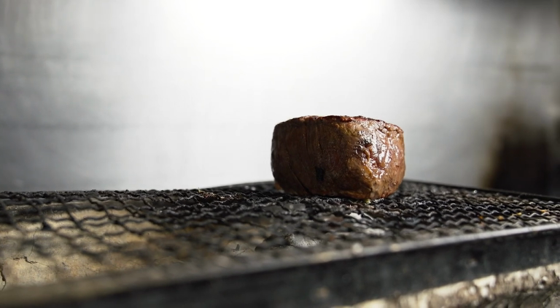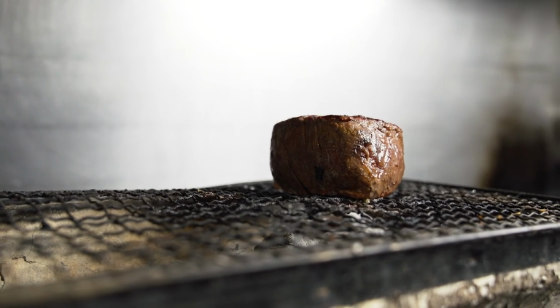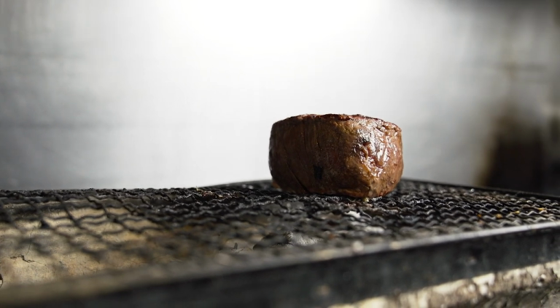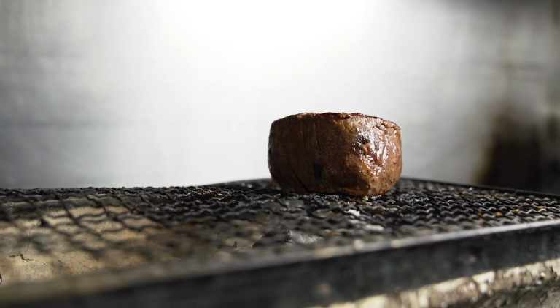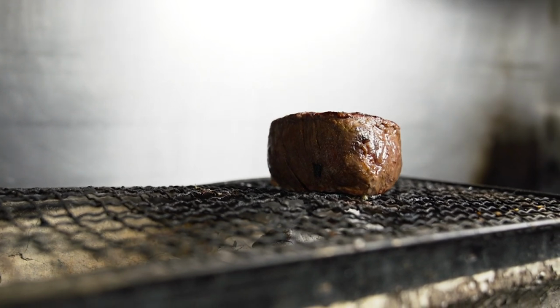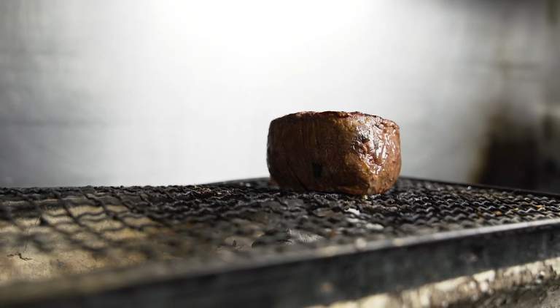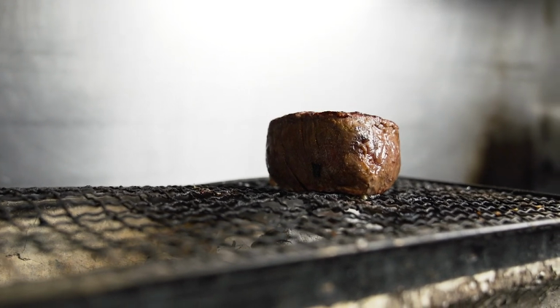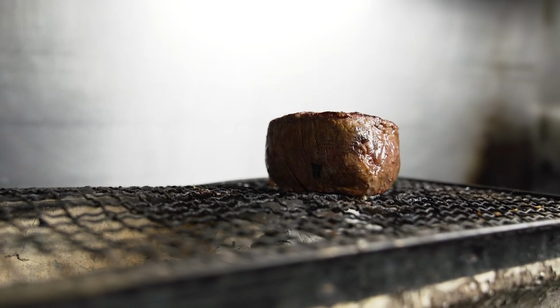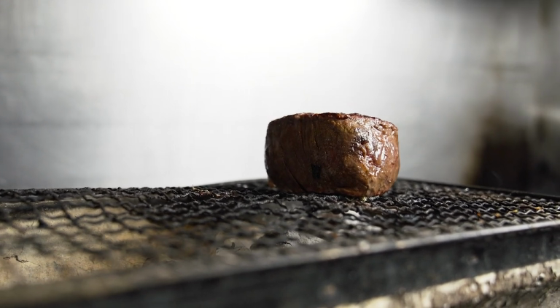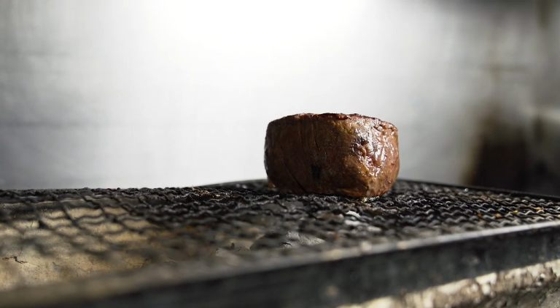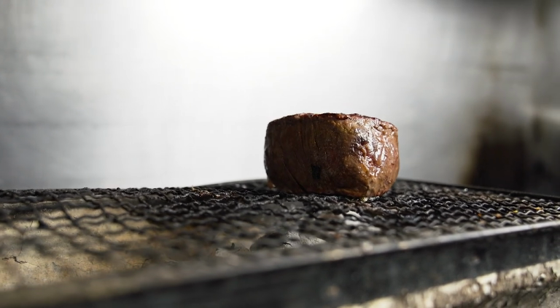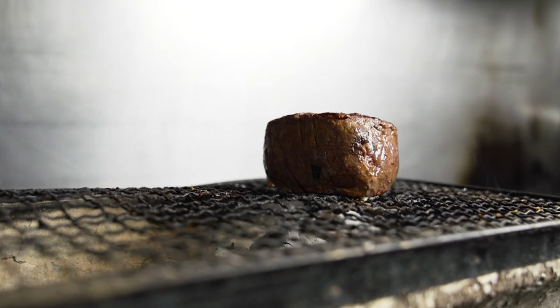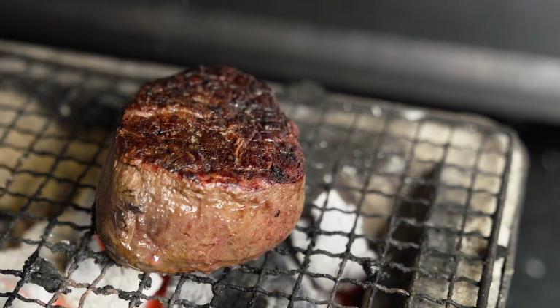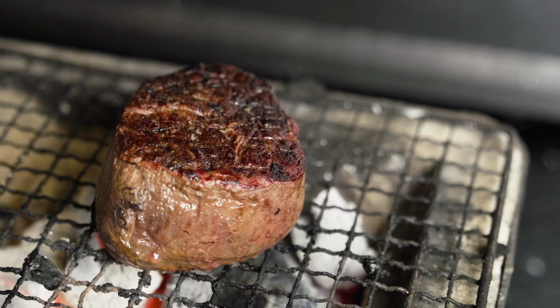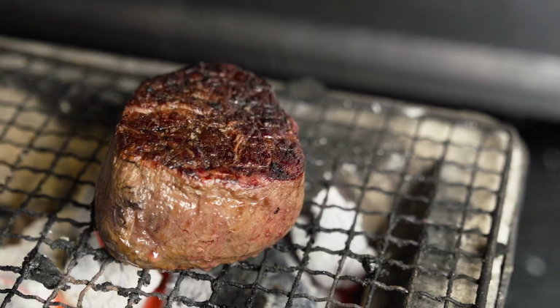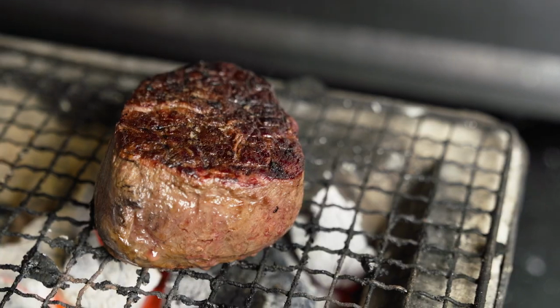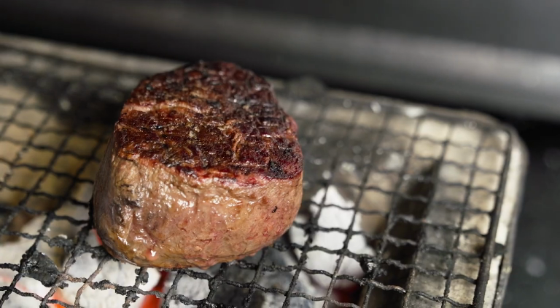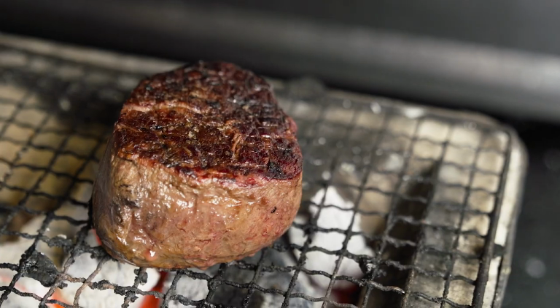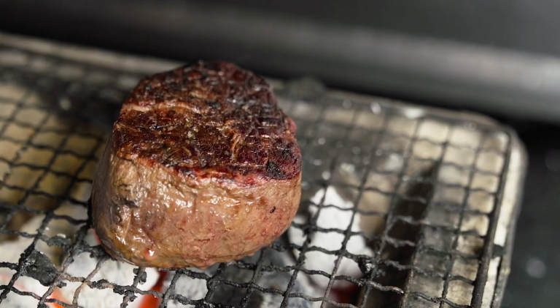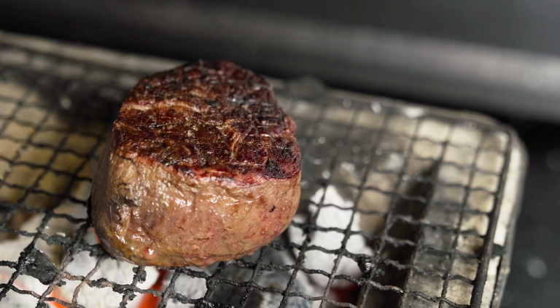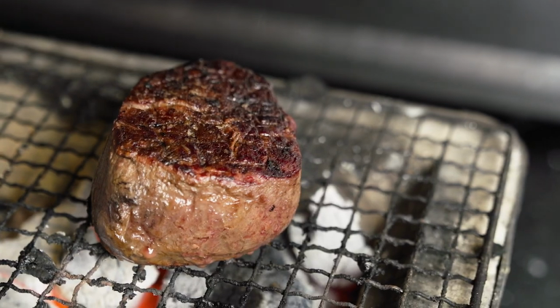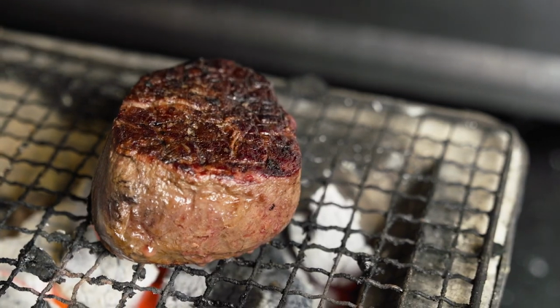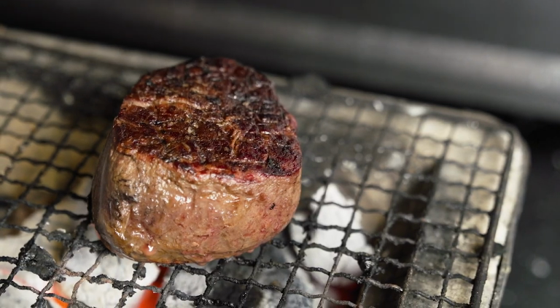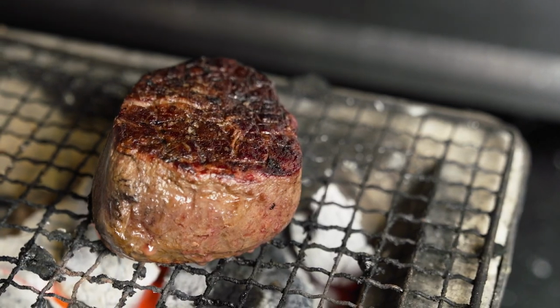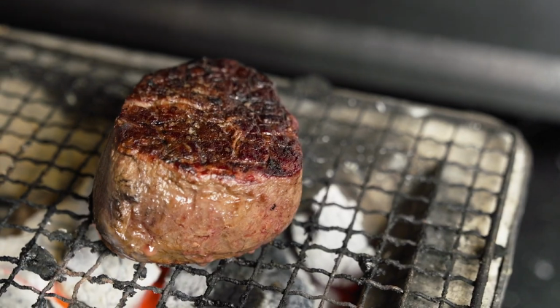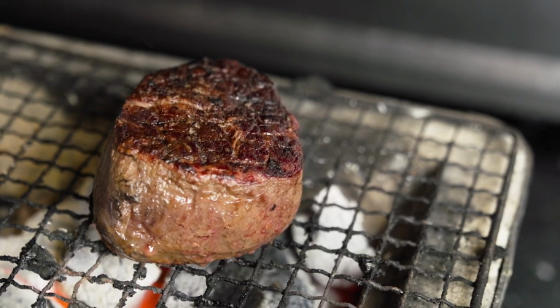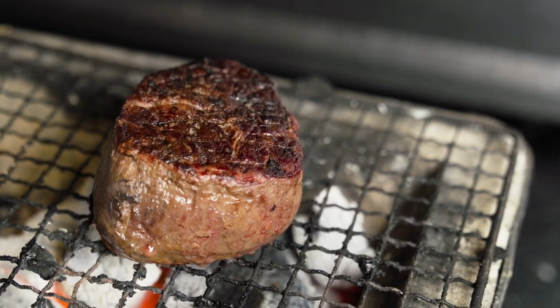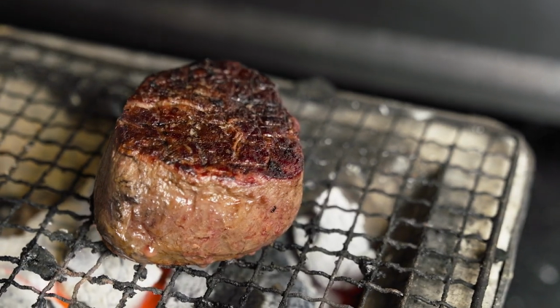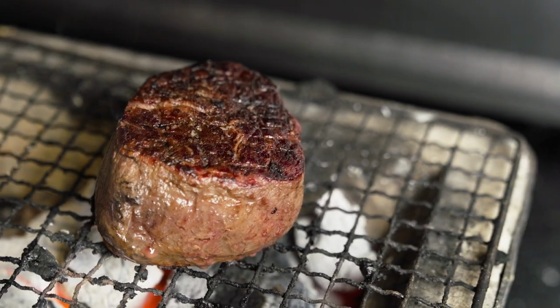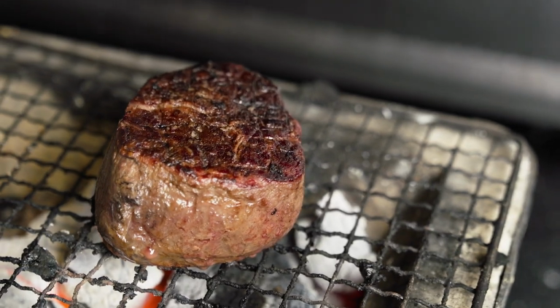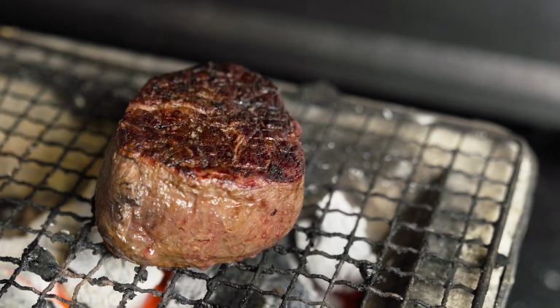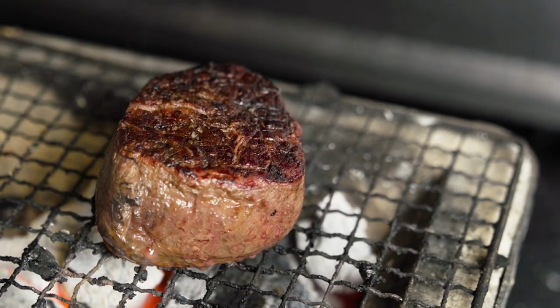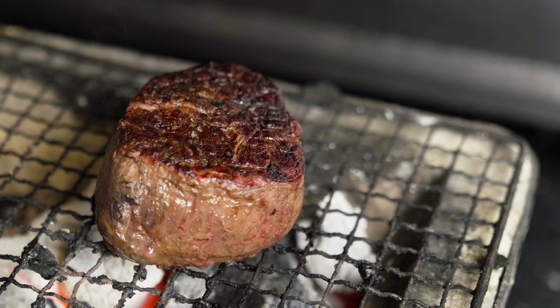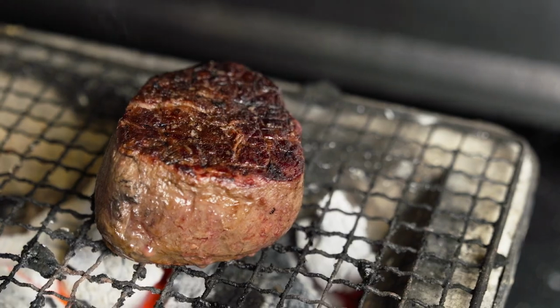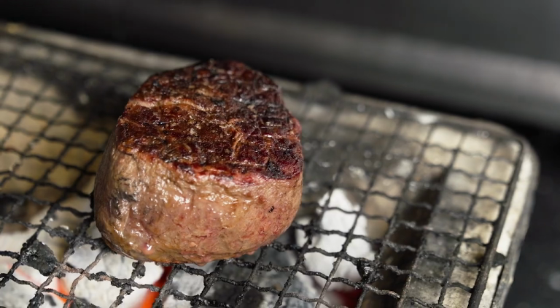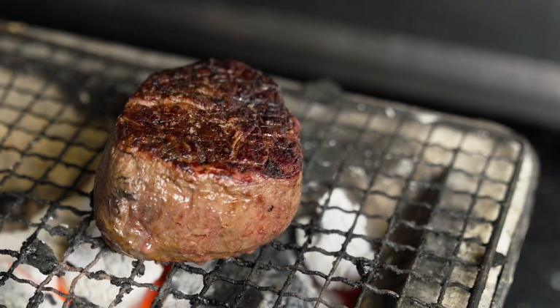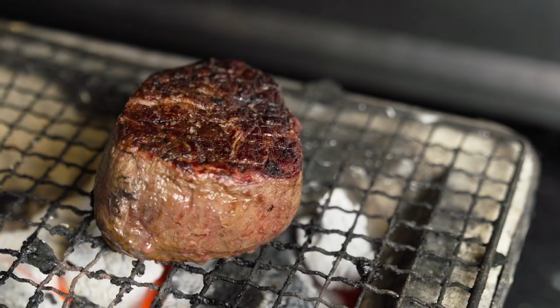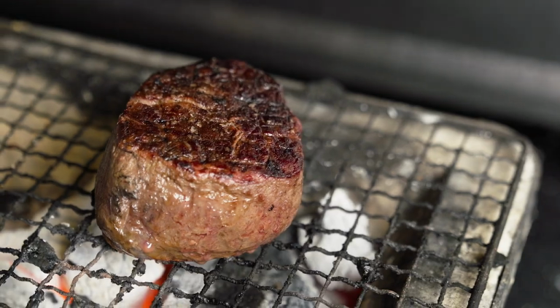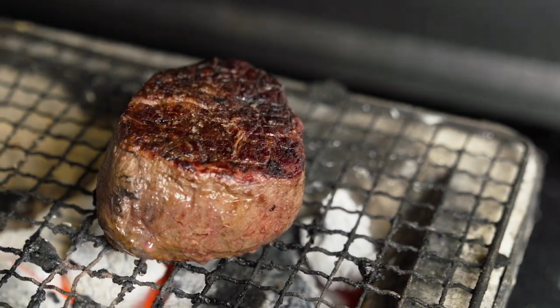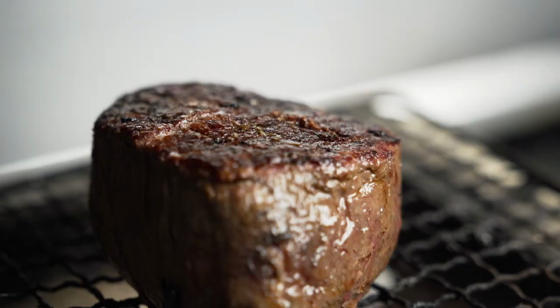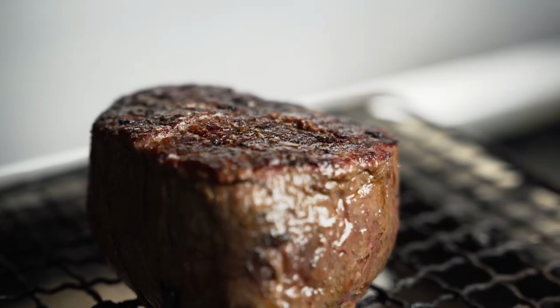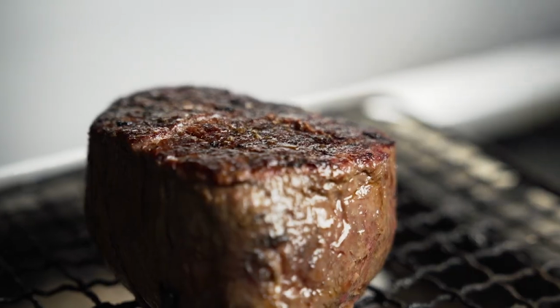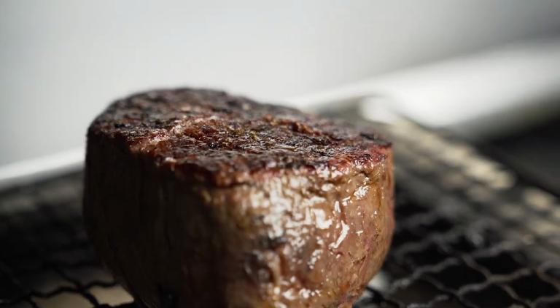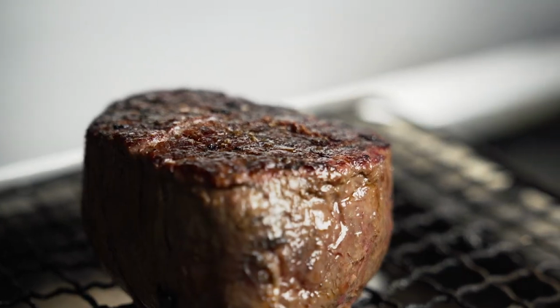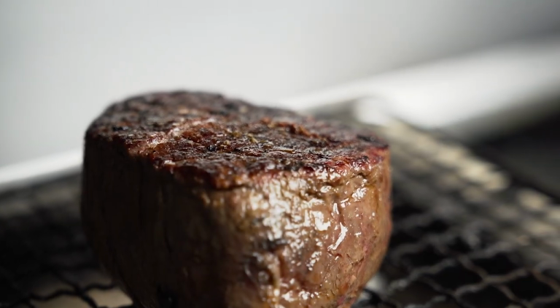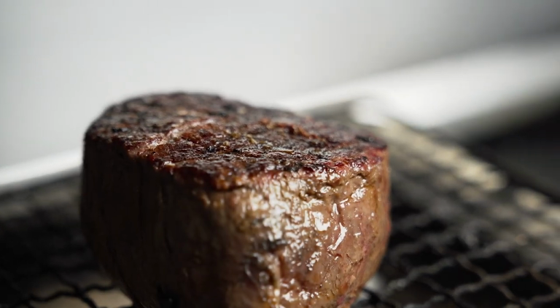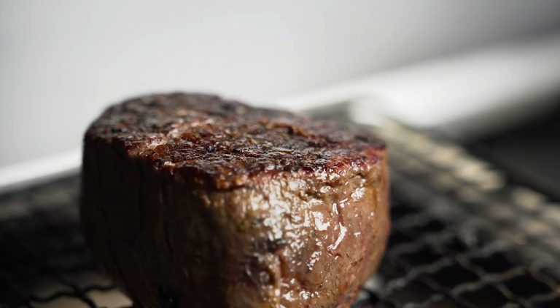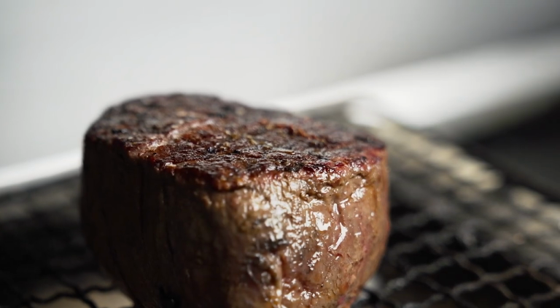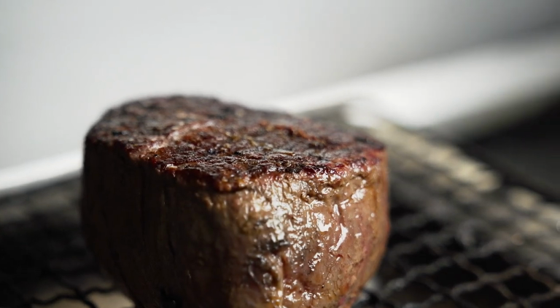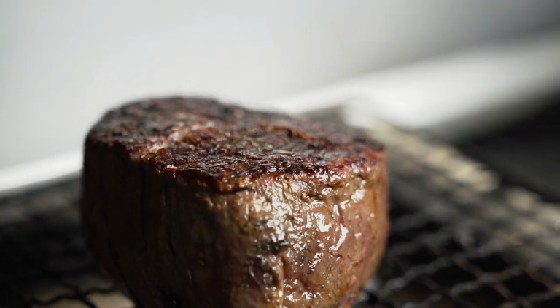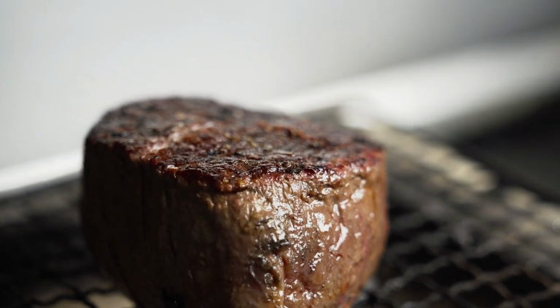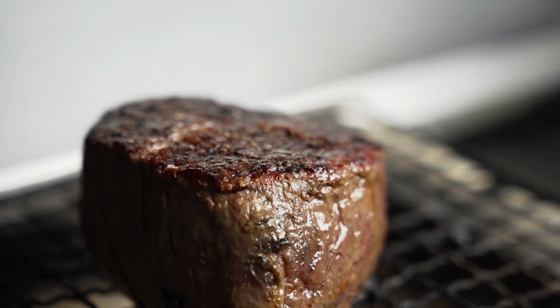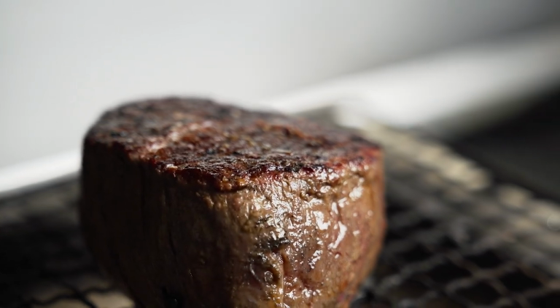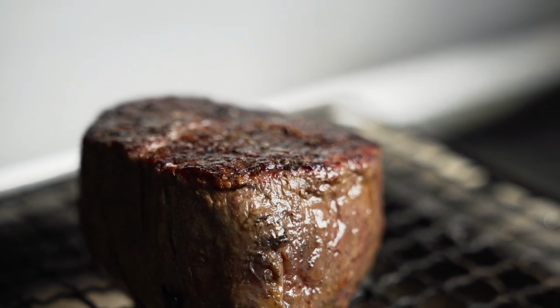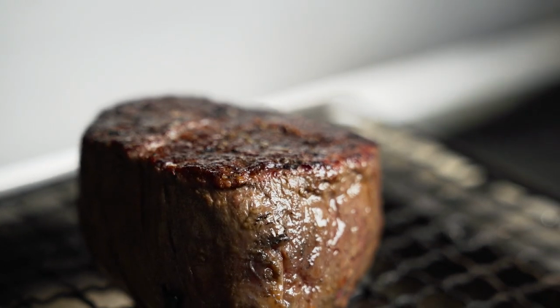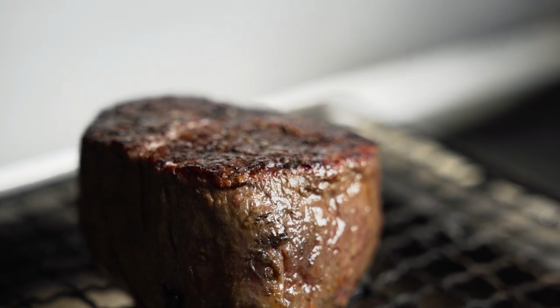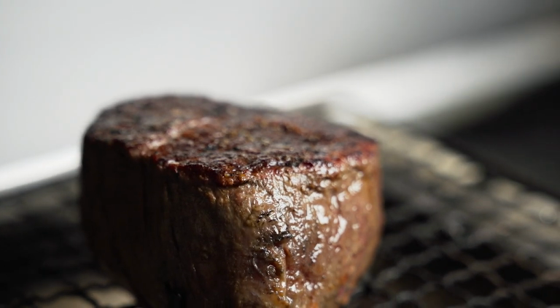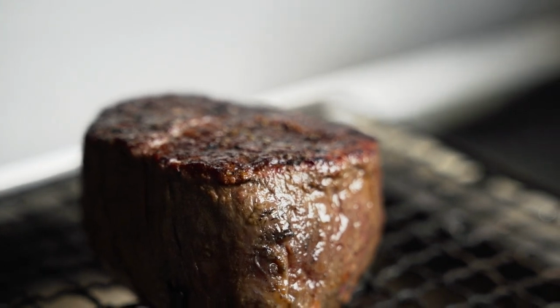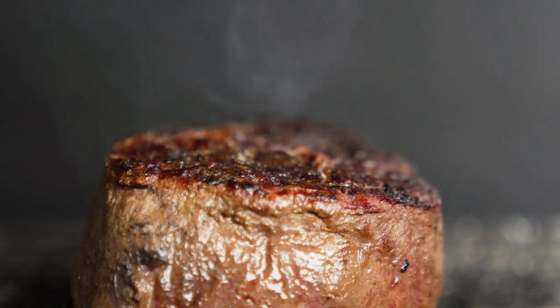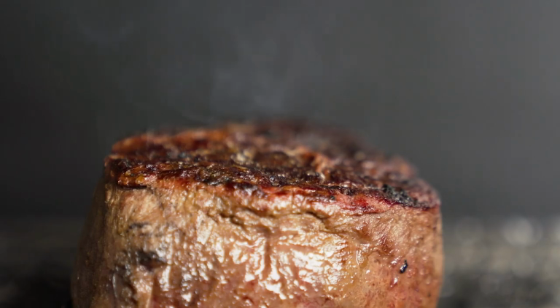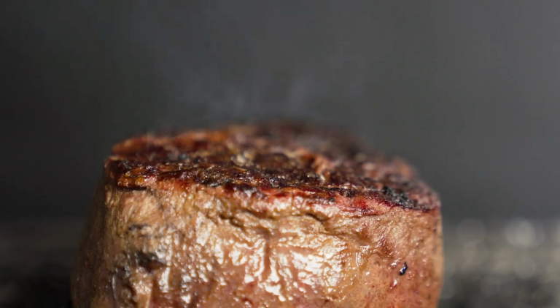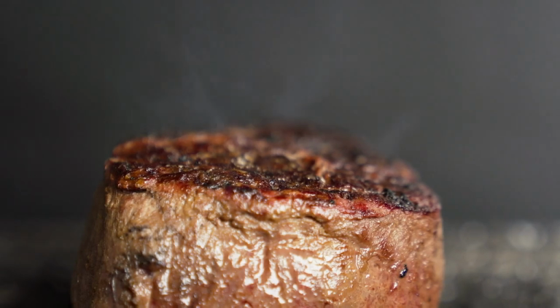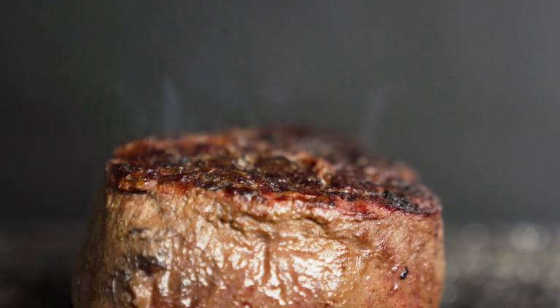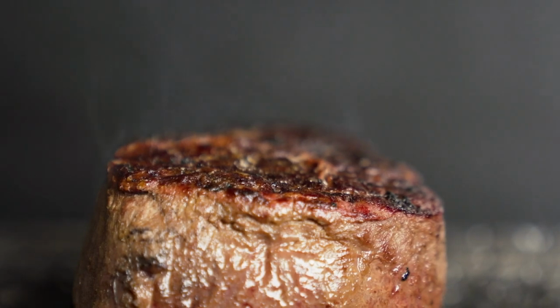You place it on the grill for one last time to create a really deep layered crust without overcooking the beef.